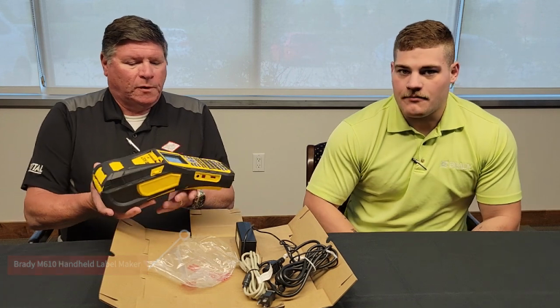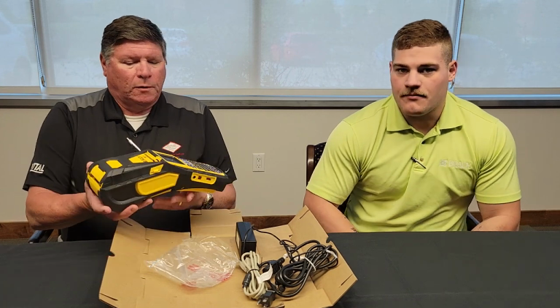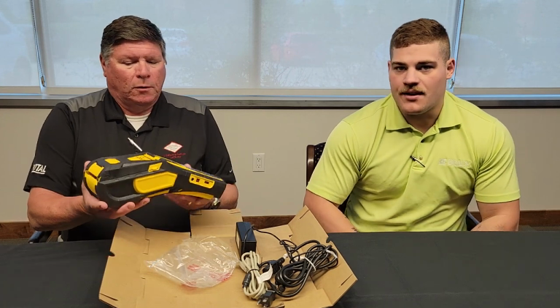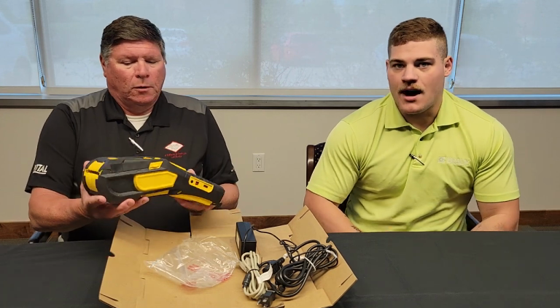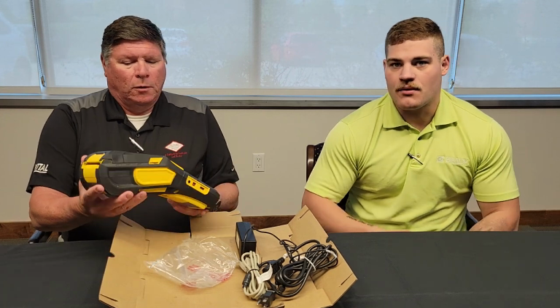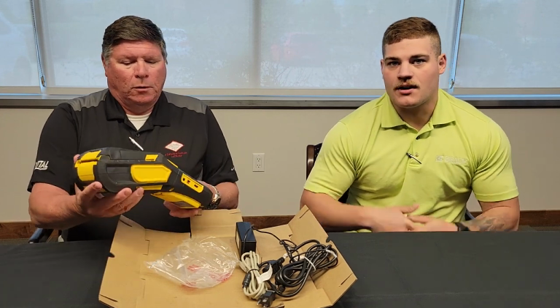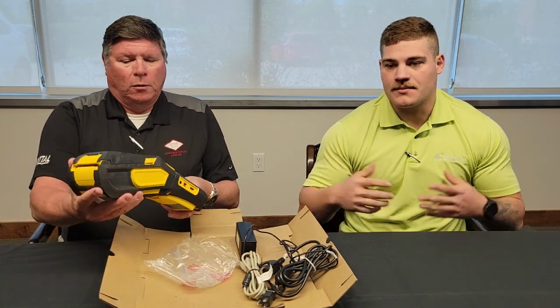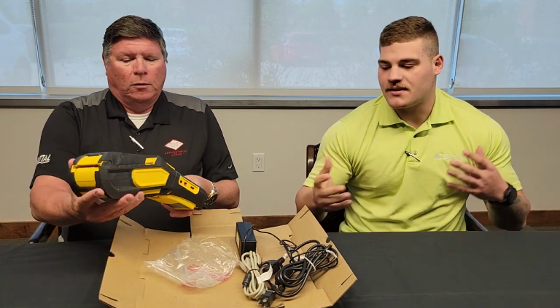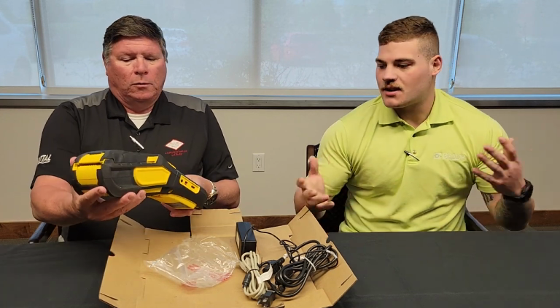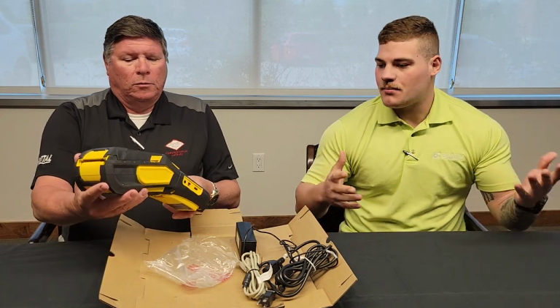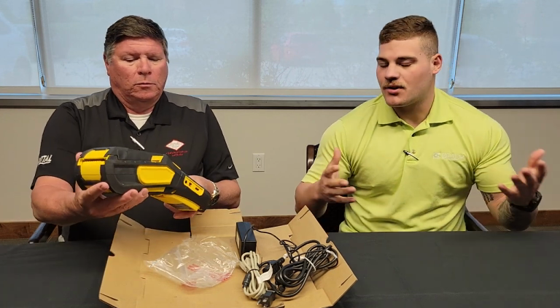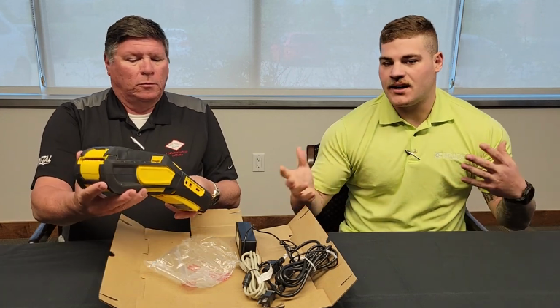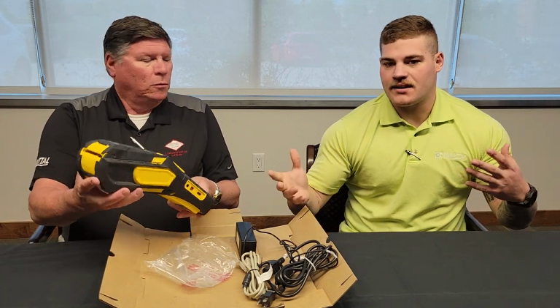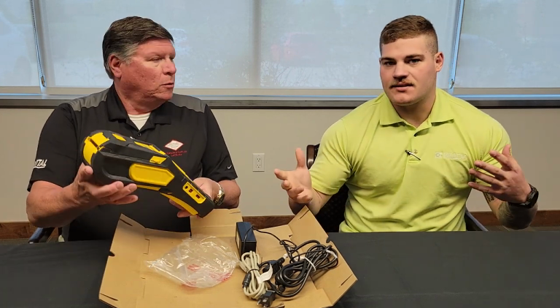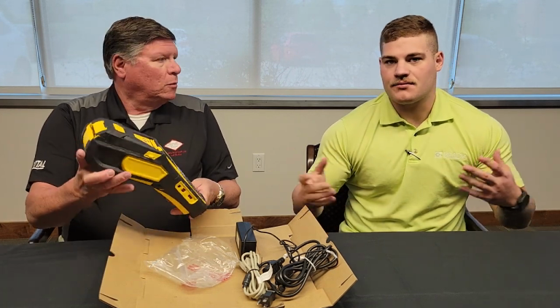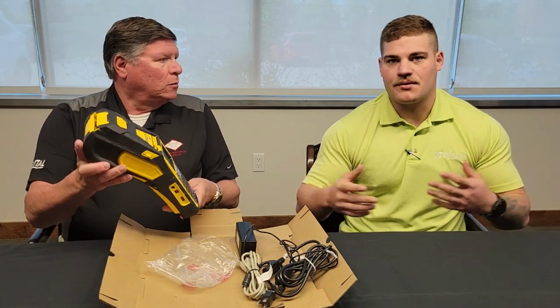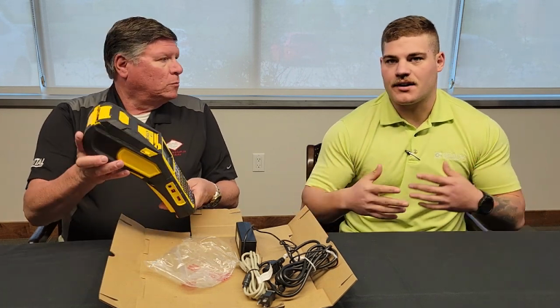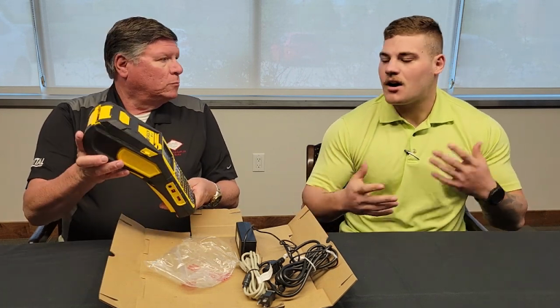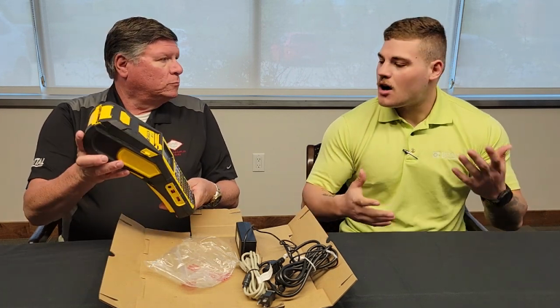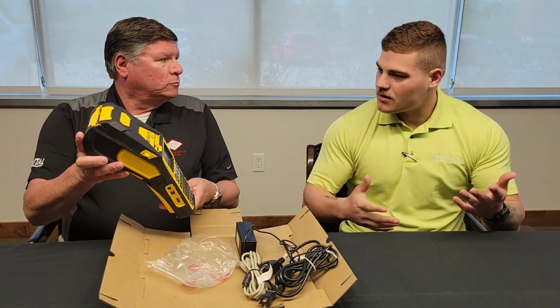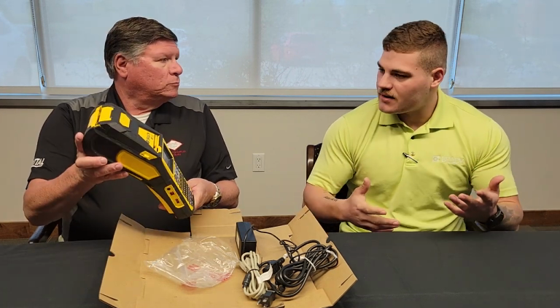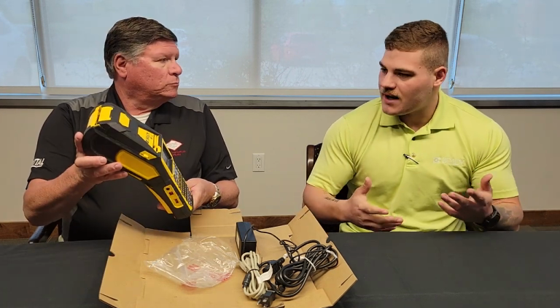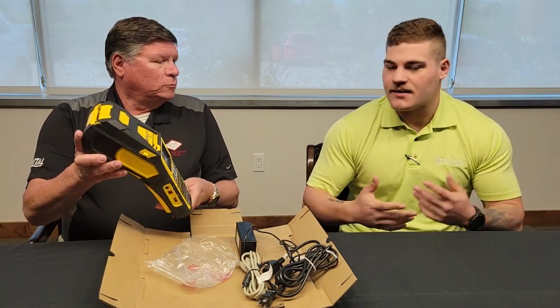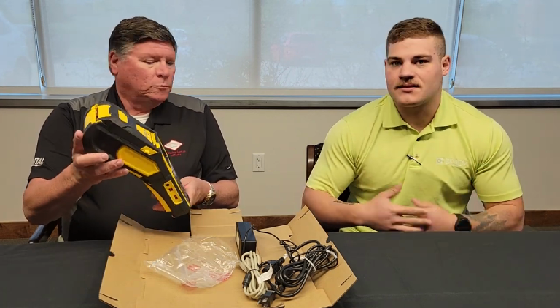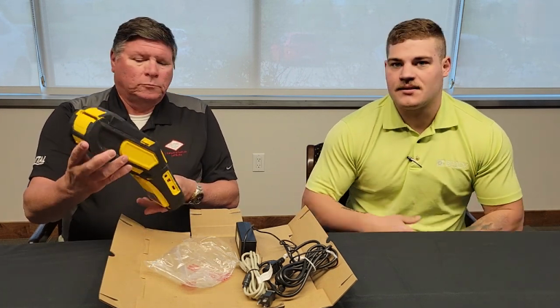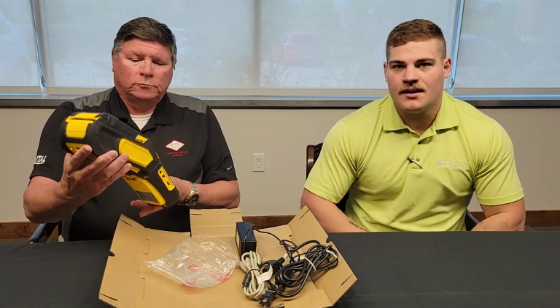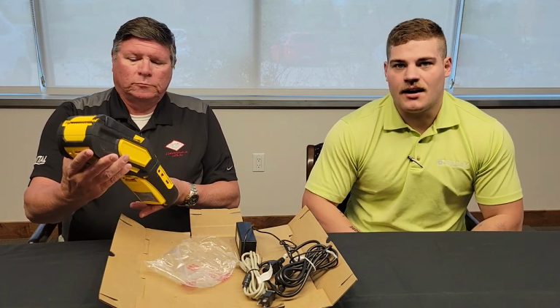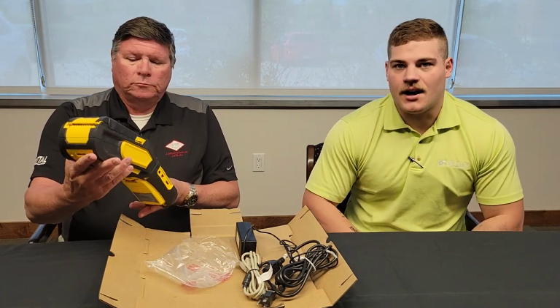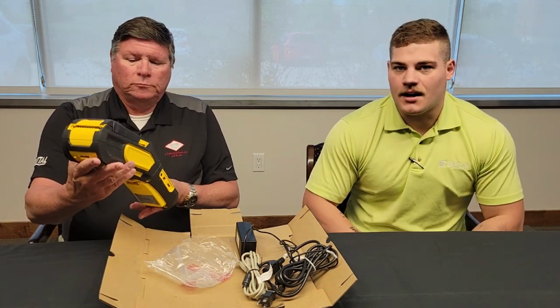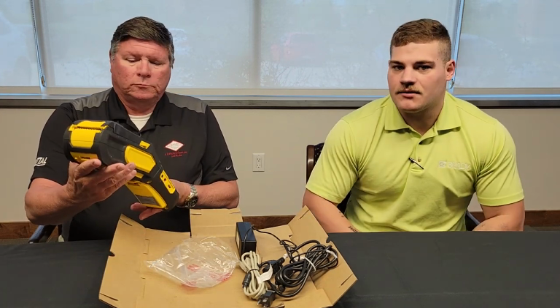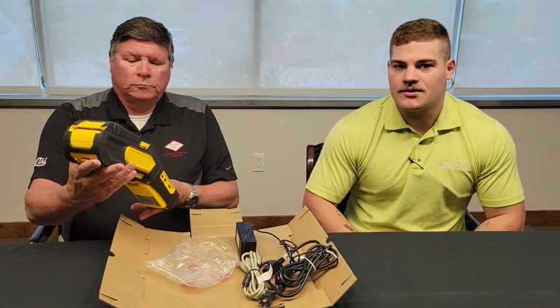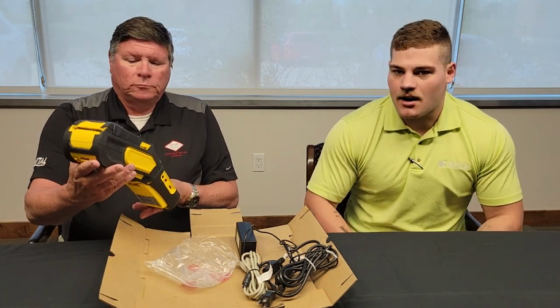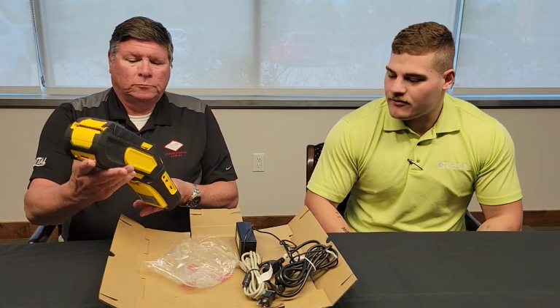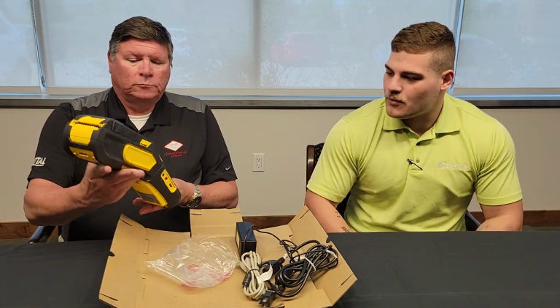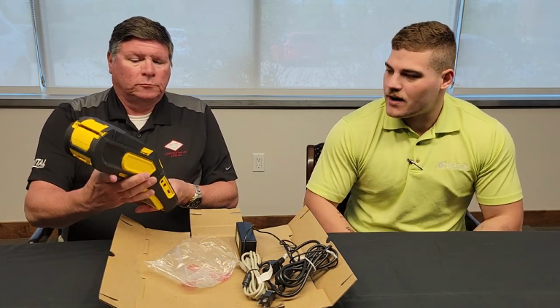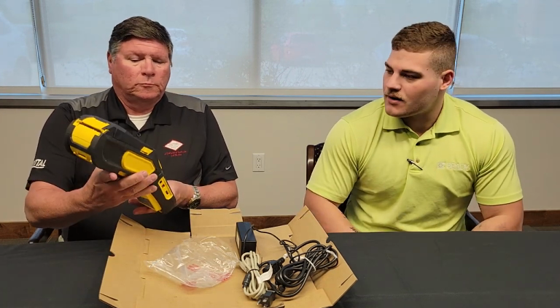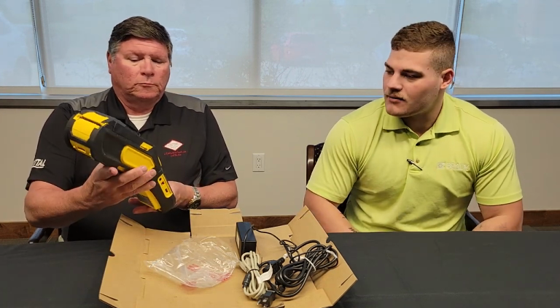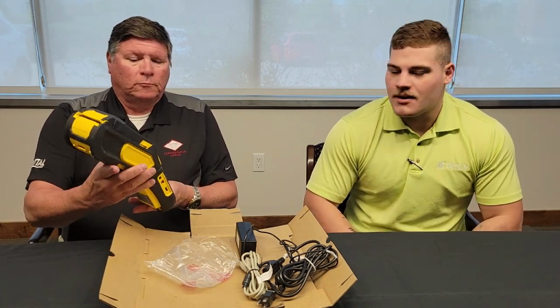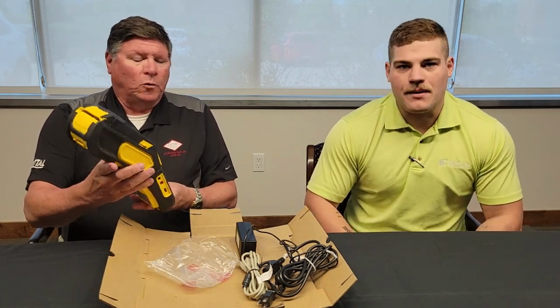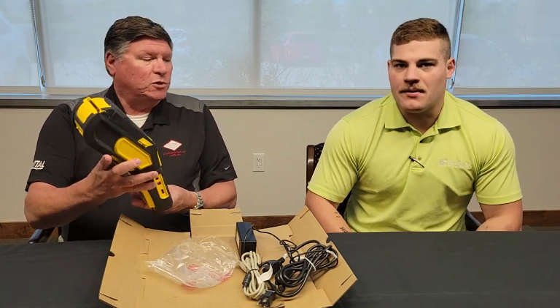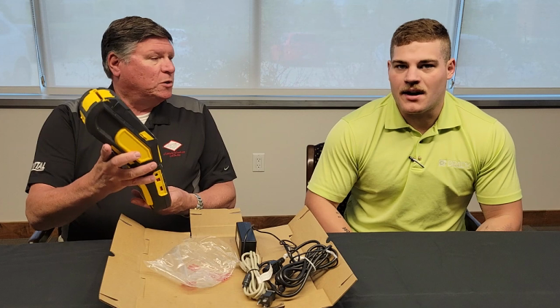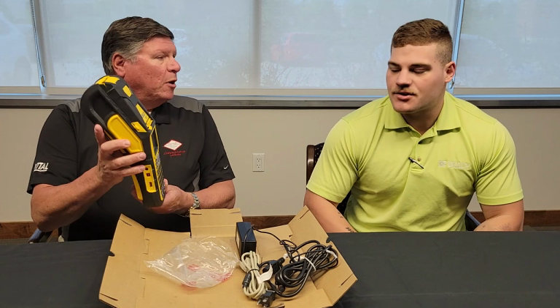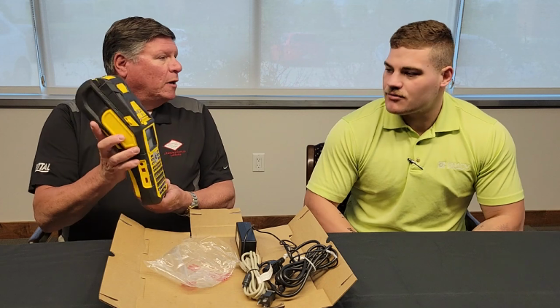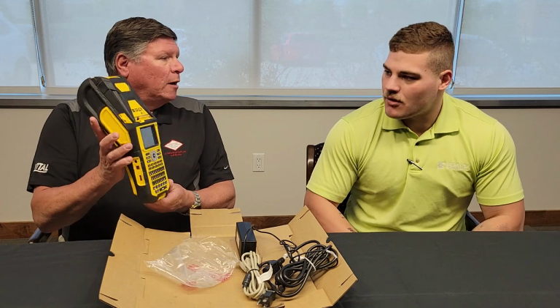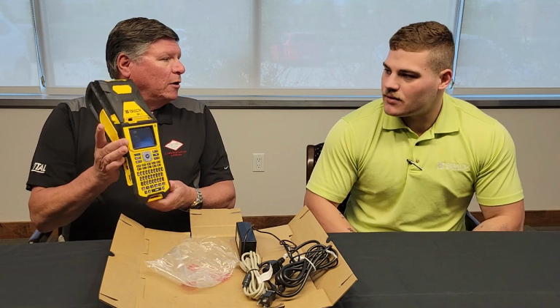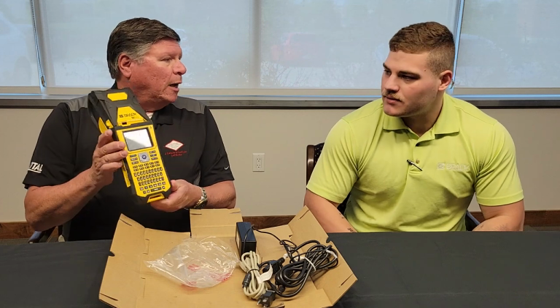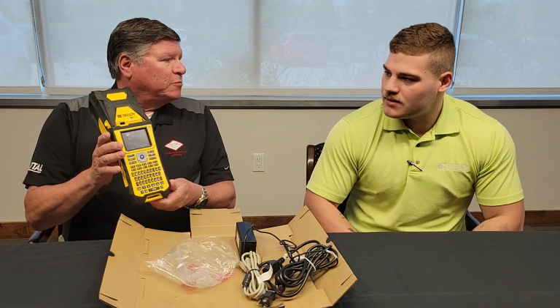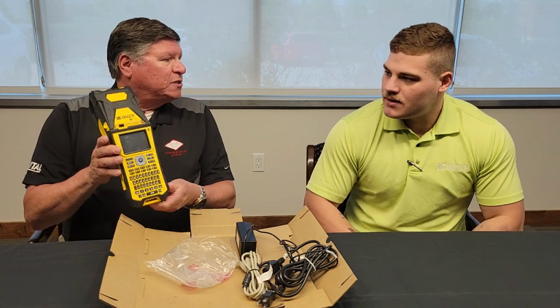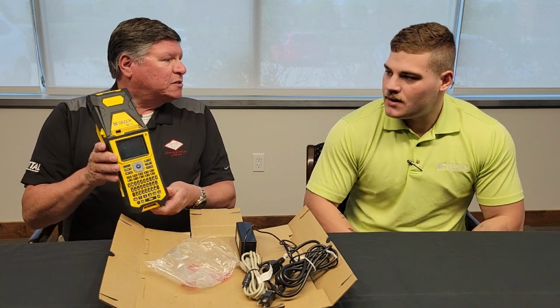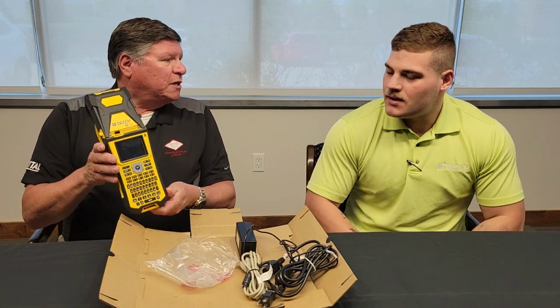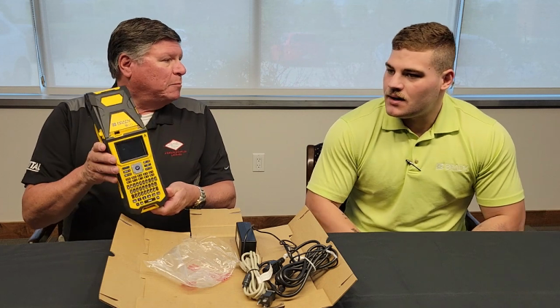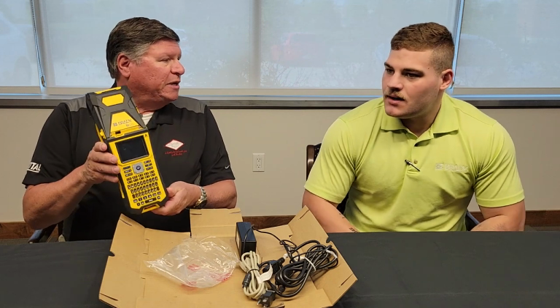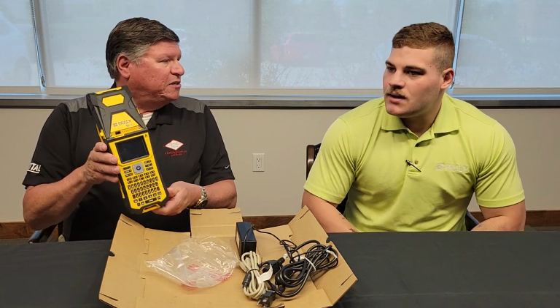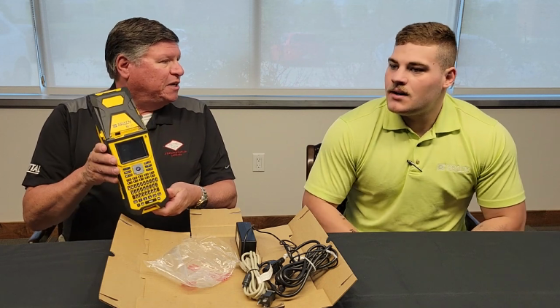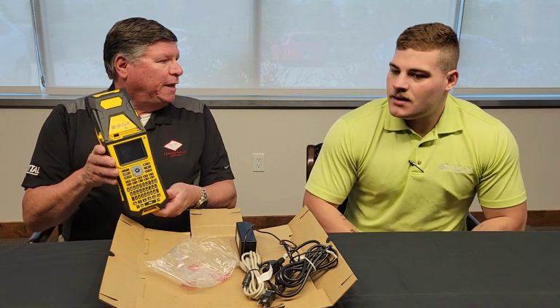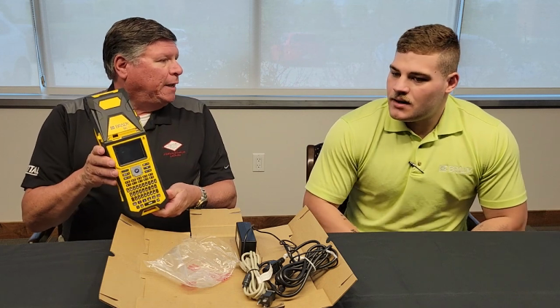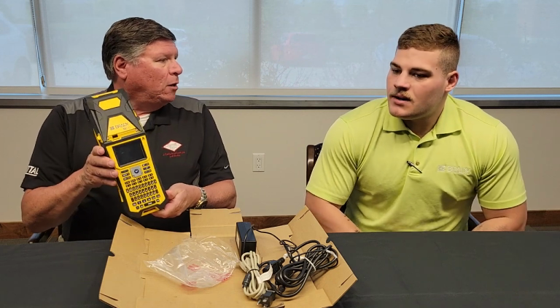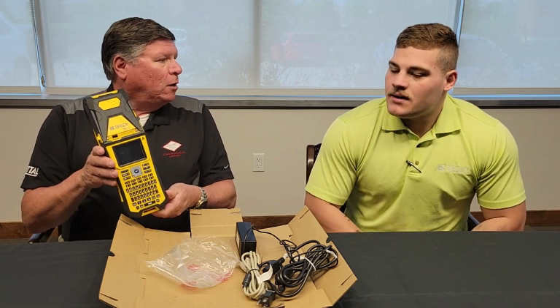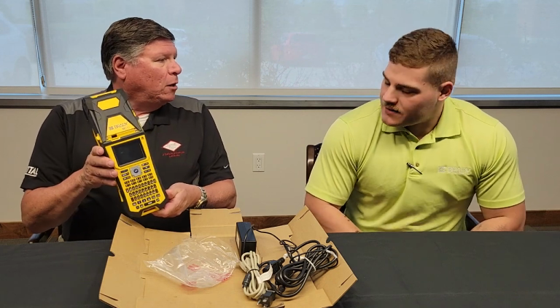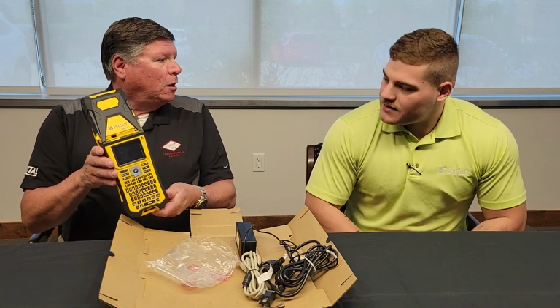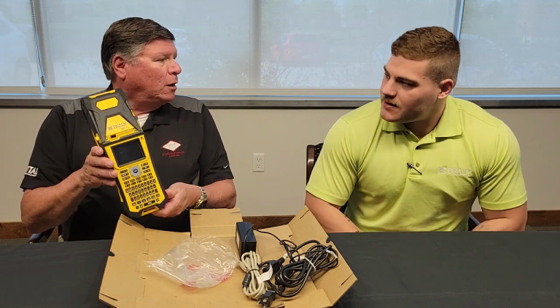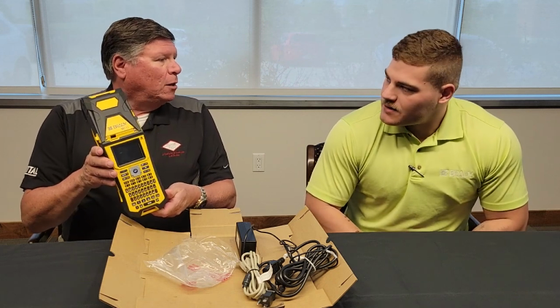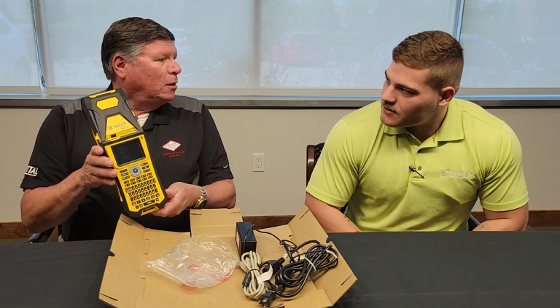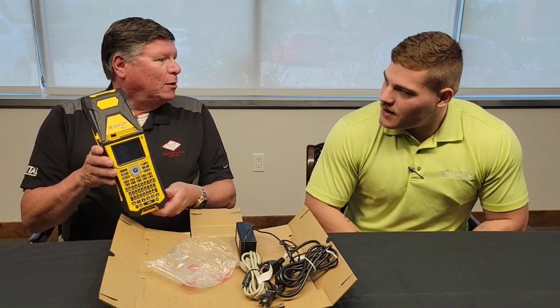That one comes in a couple of kits with a hard case and software. What's the part number? M610BT? Yes, that is correct.